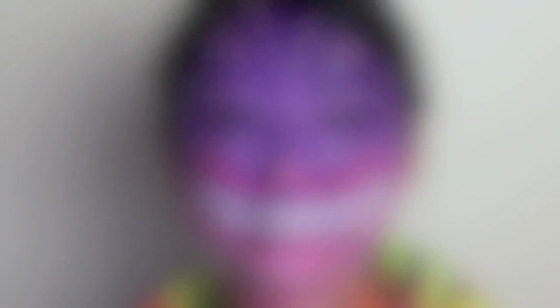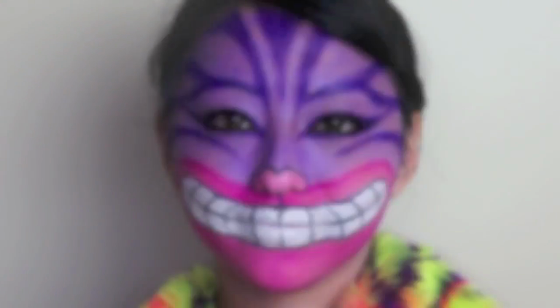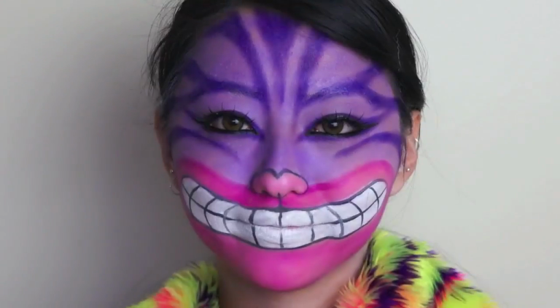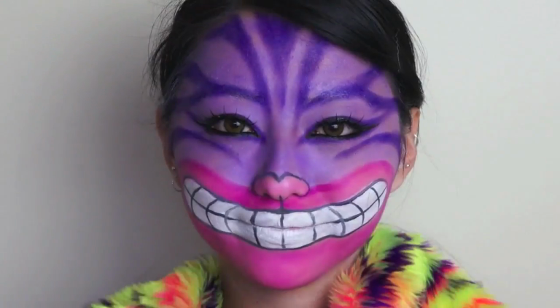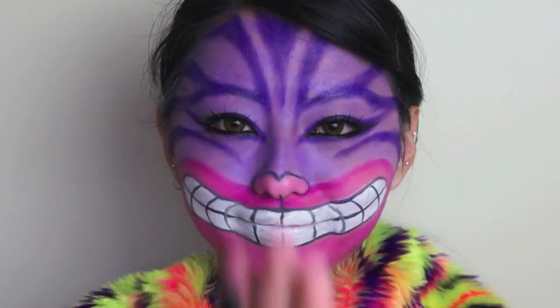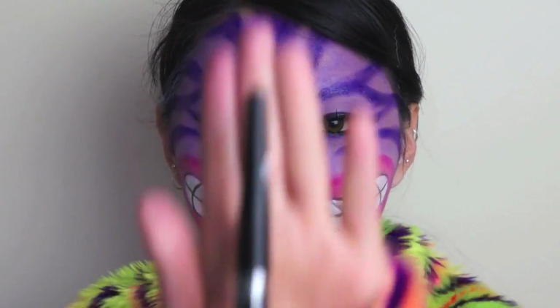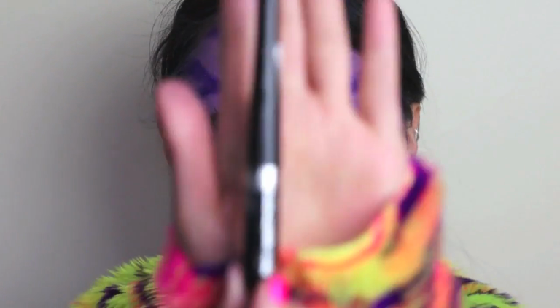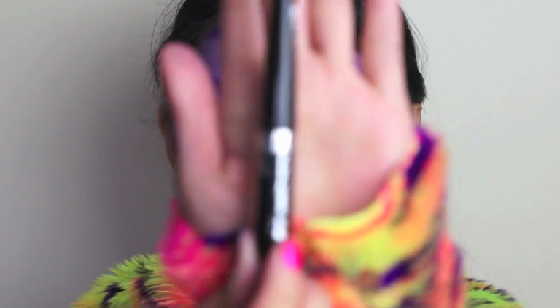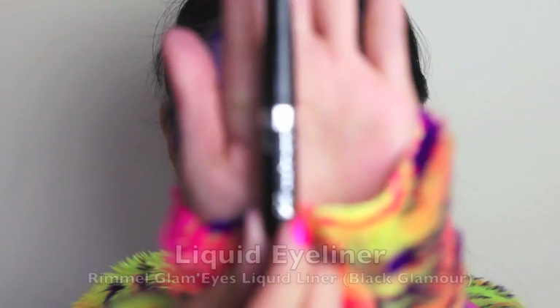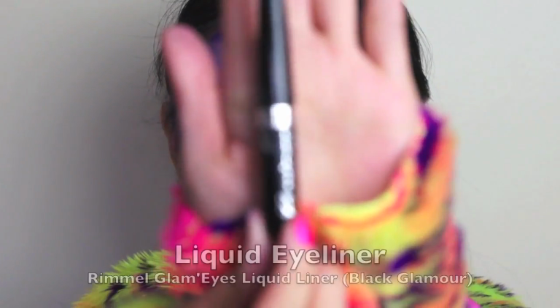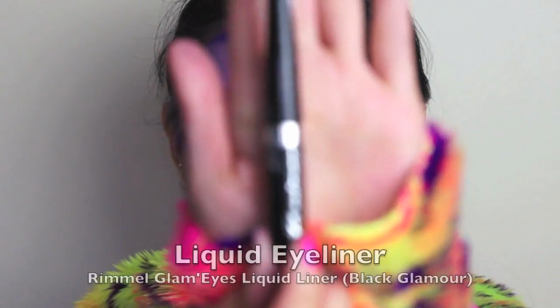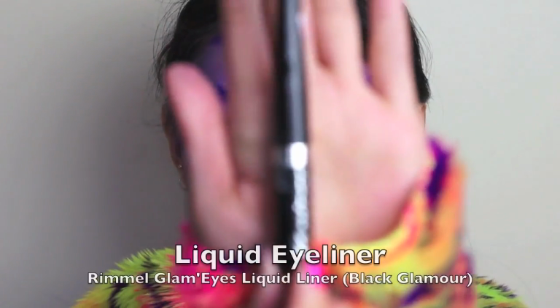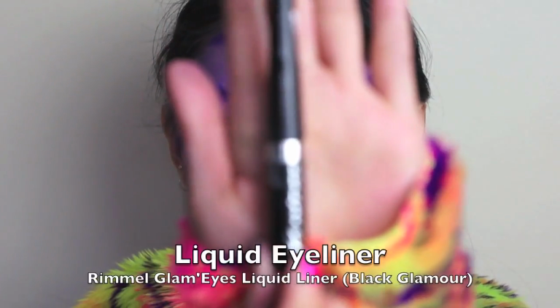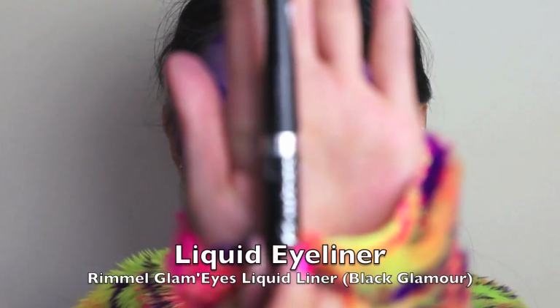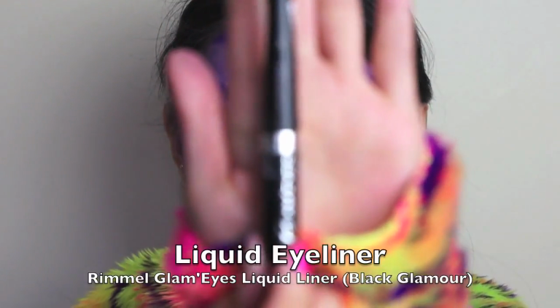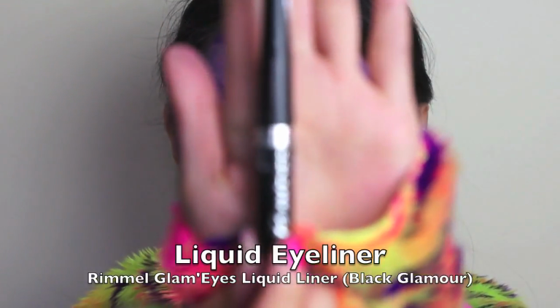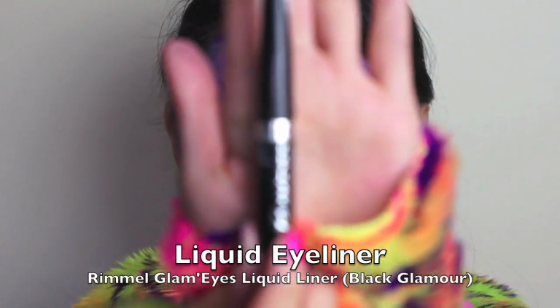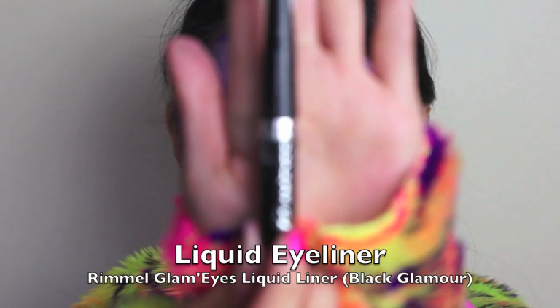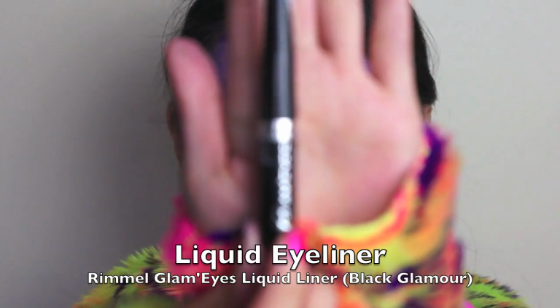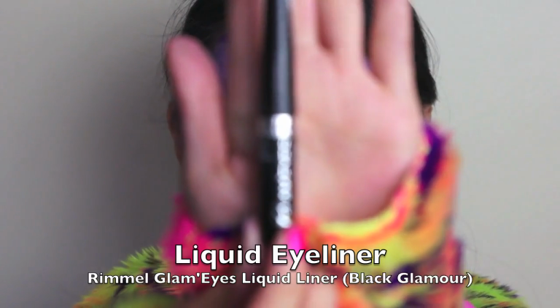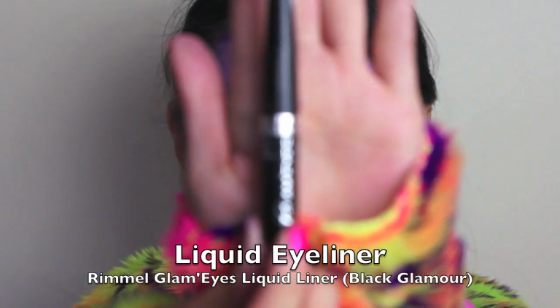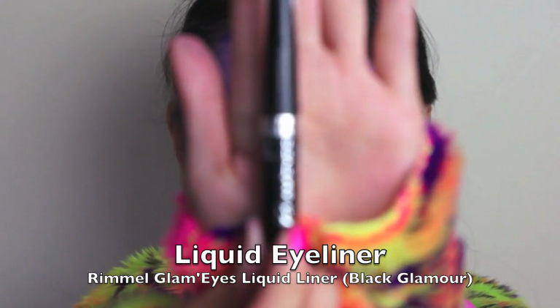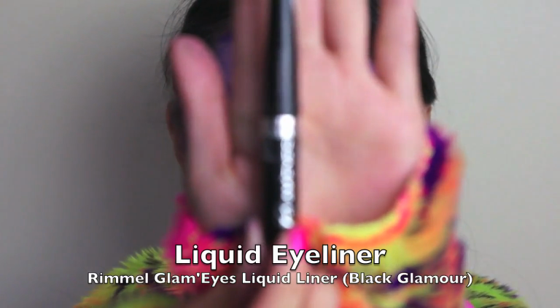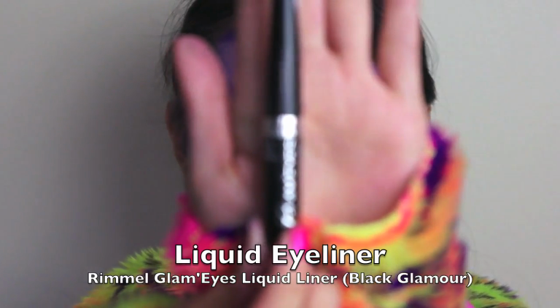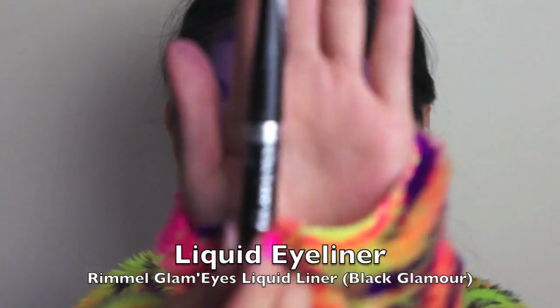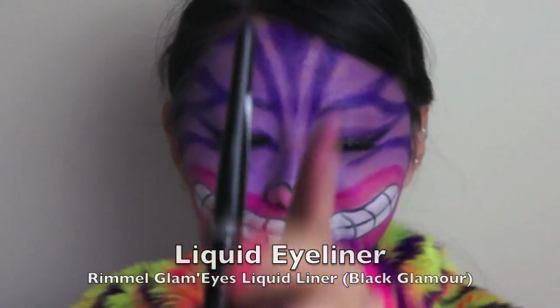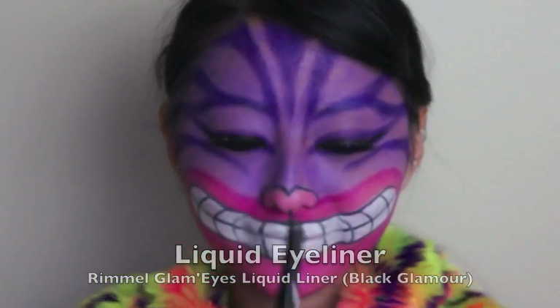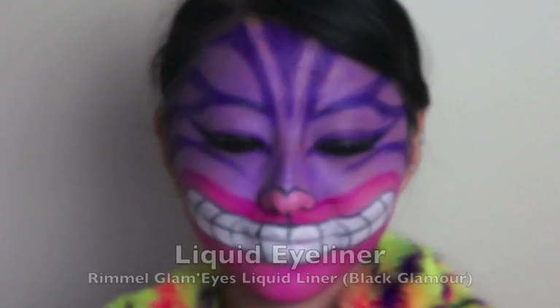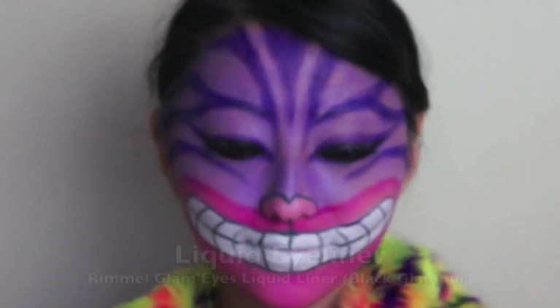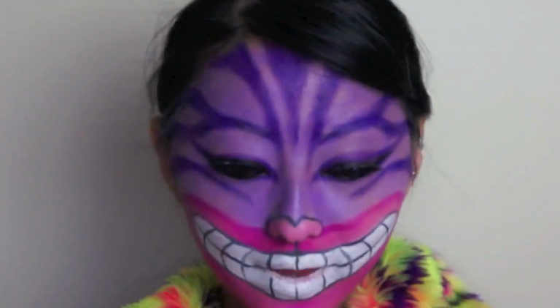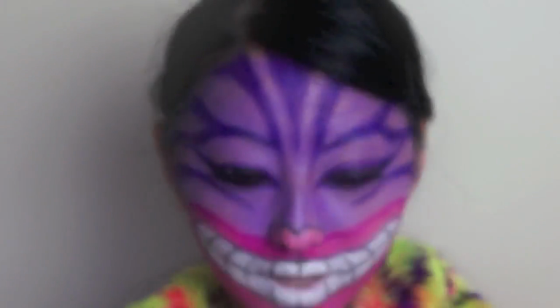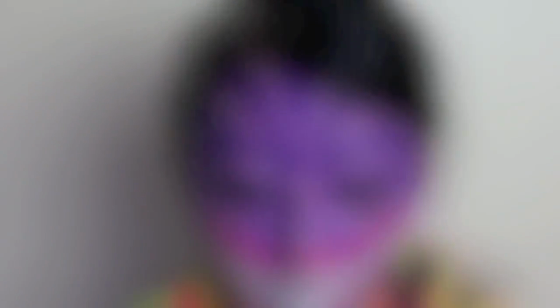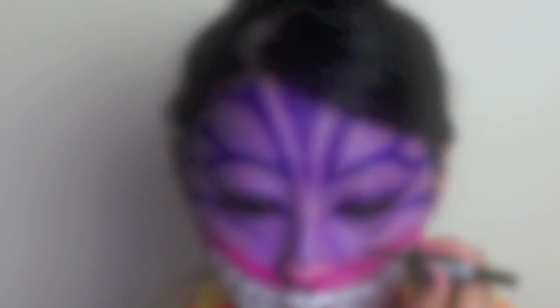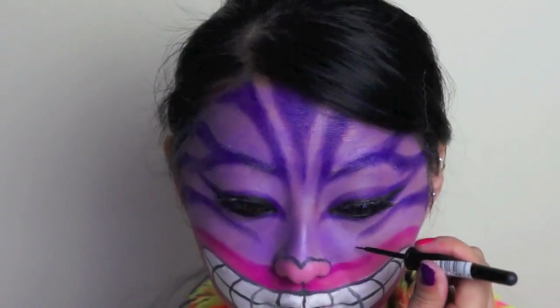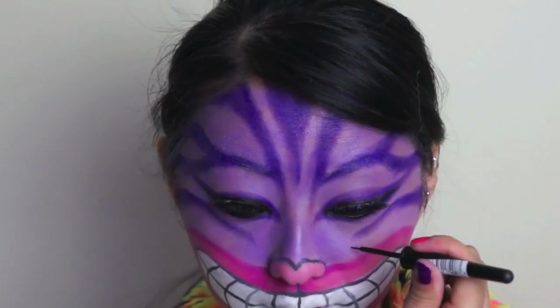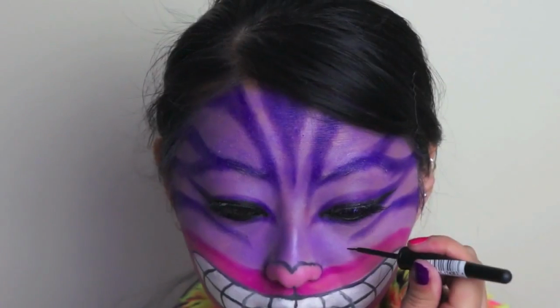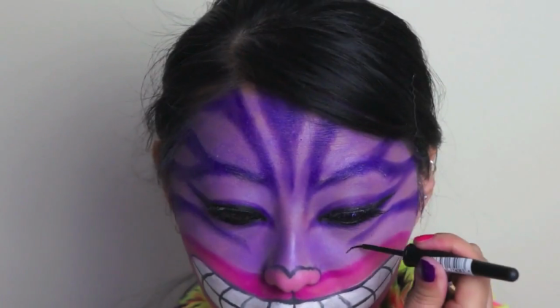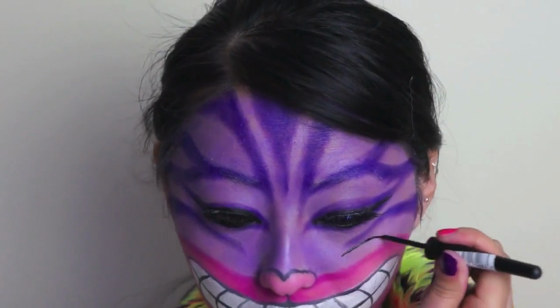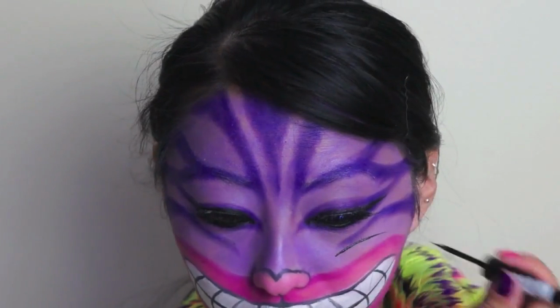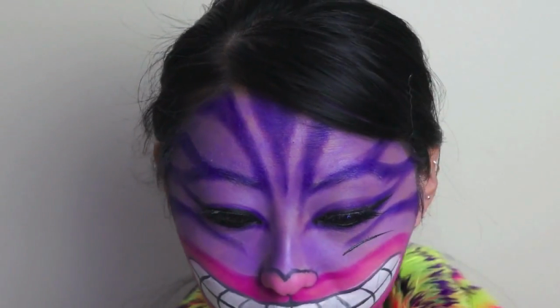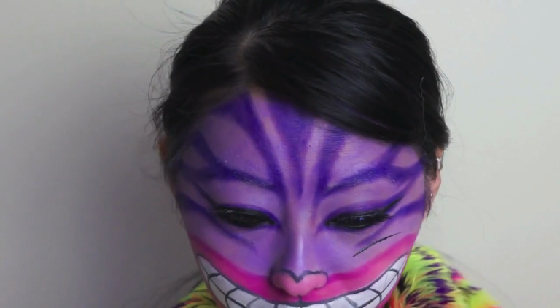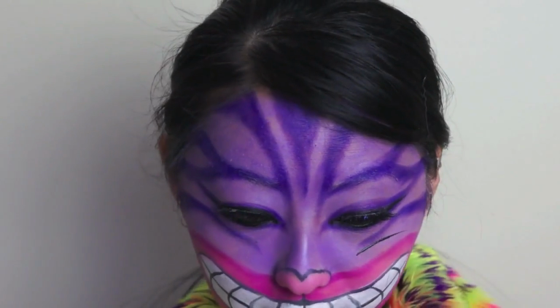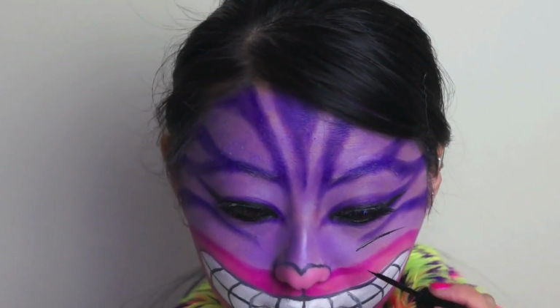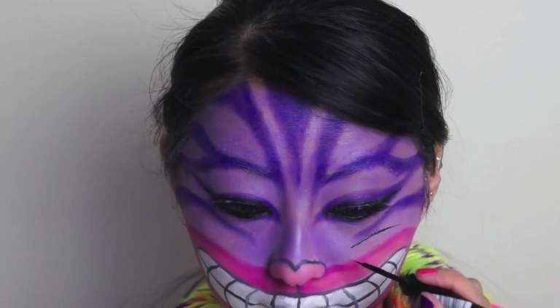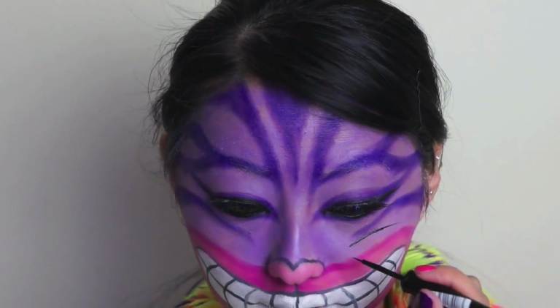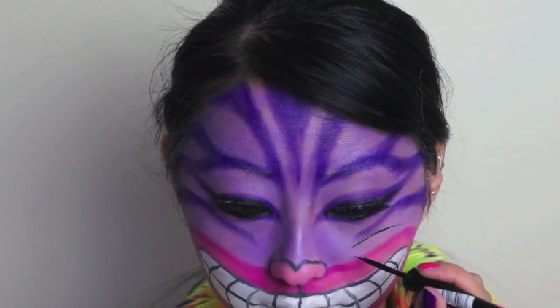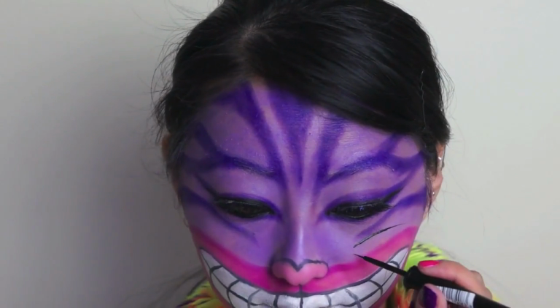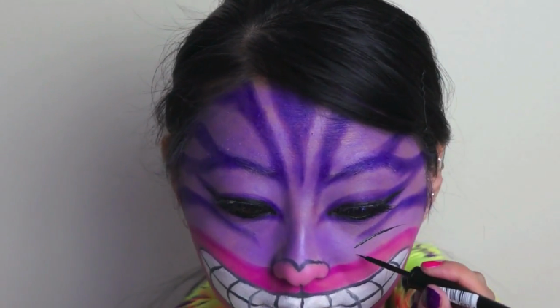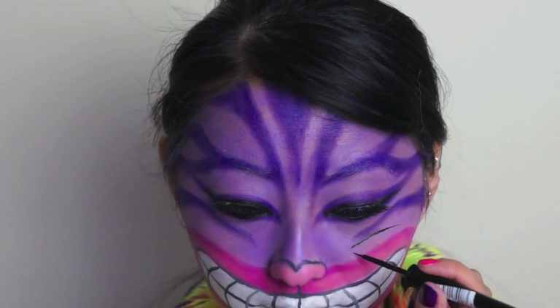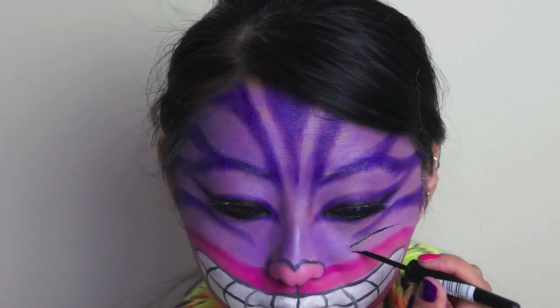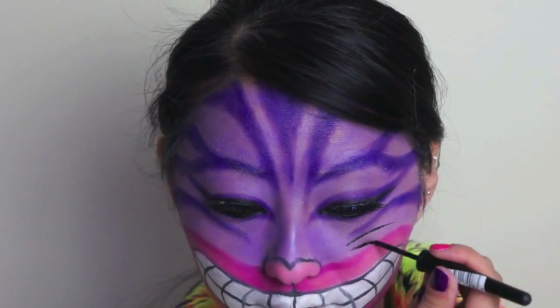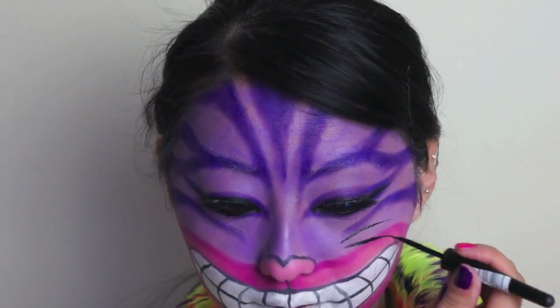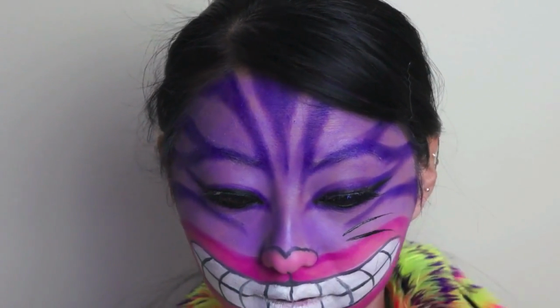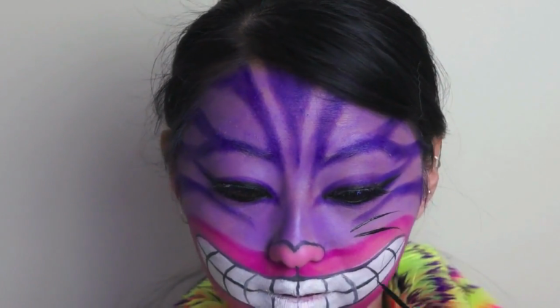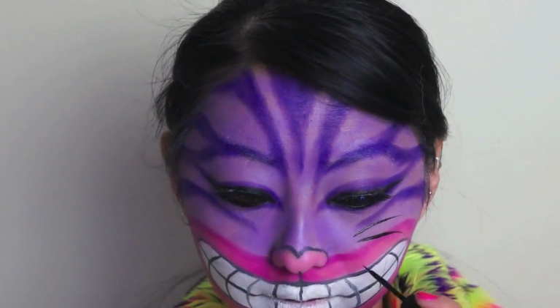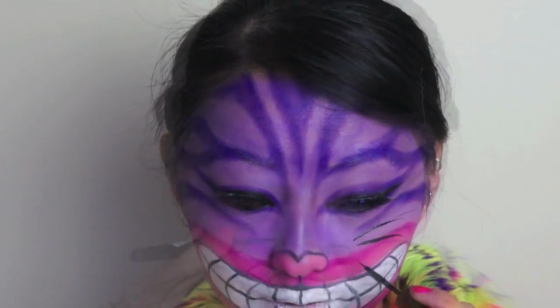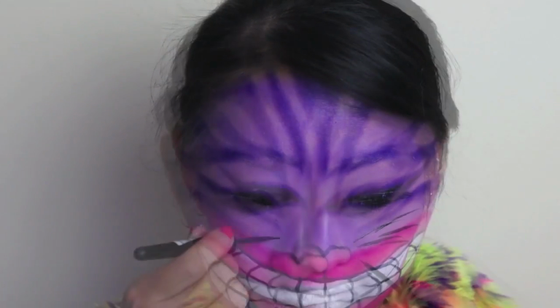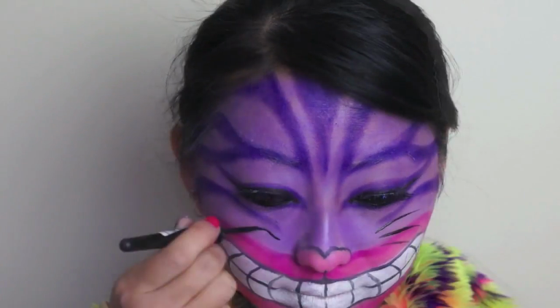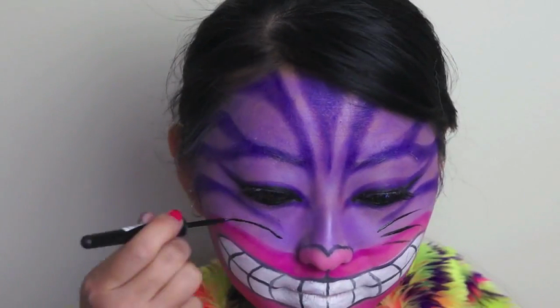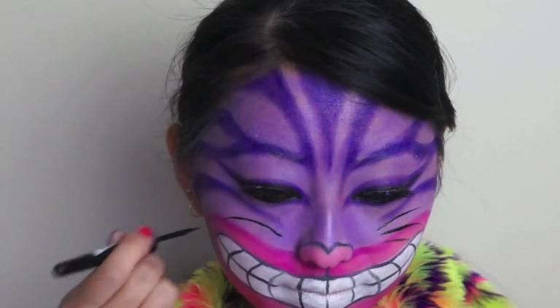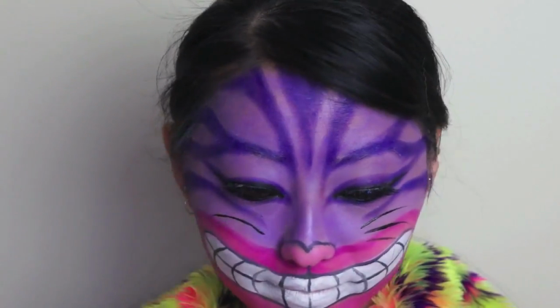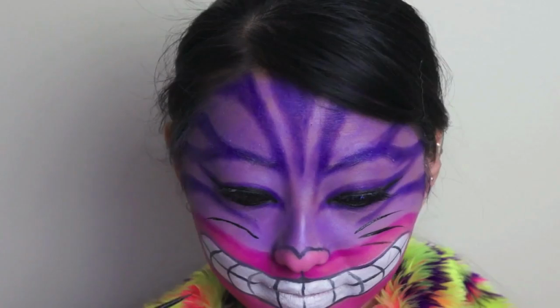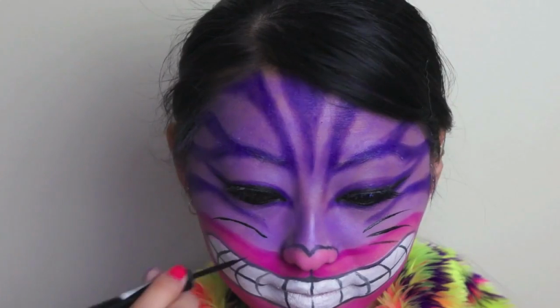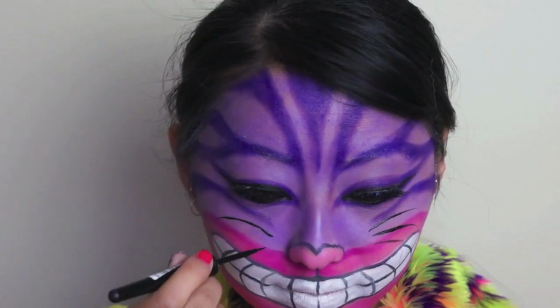And lastly, taking my Rimmel Glam Eyes Liquid Liner in Black Glamour, draw in the cat whiskers using short, fast strokes.